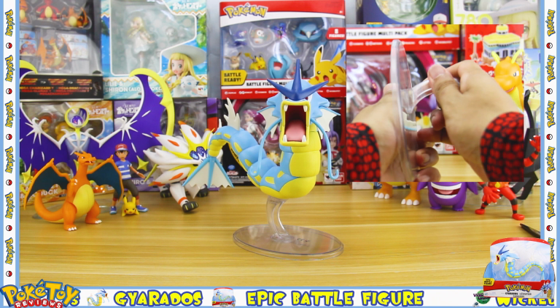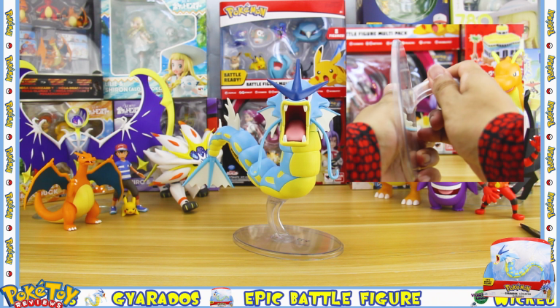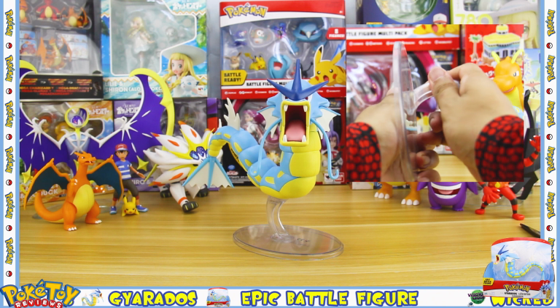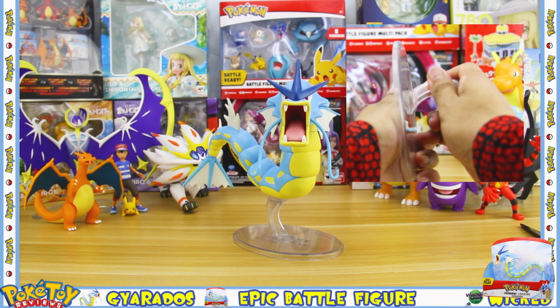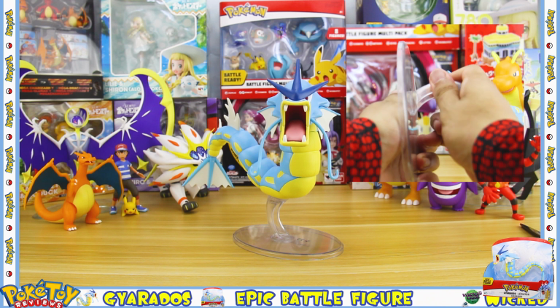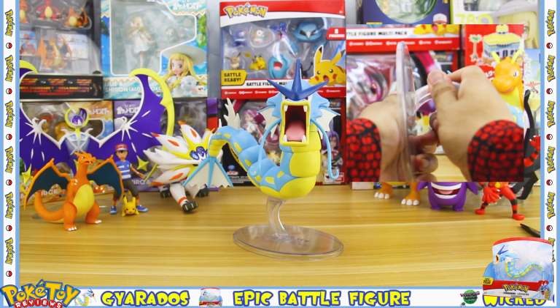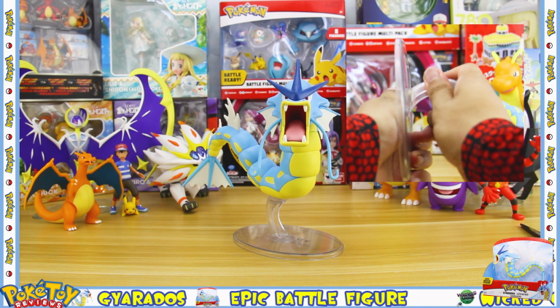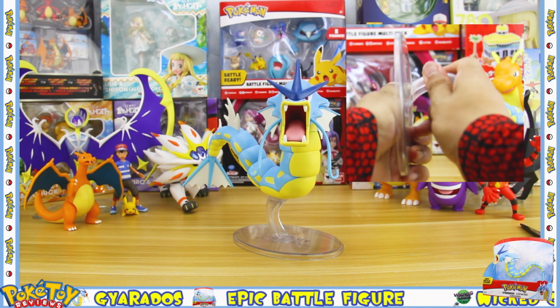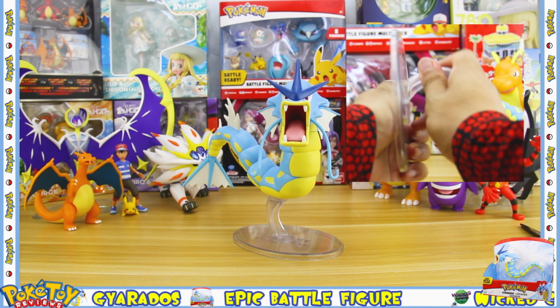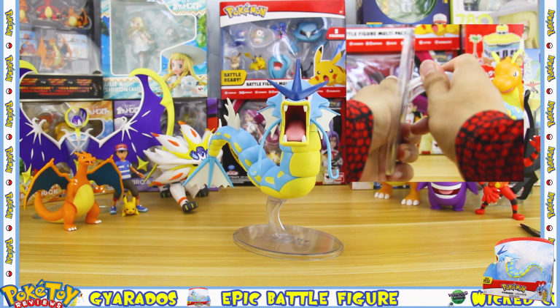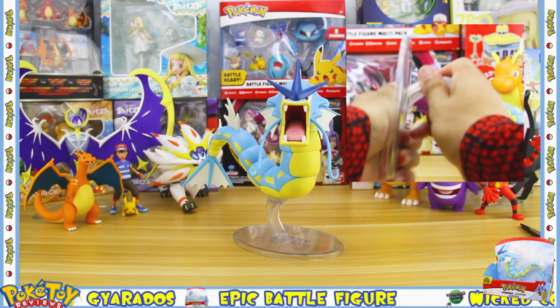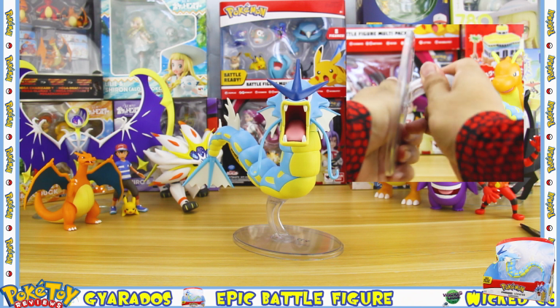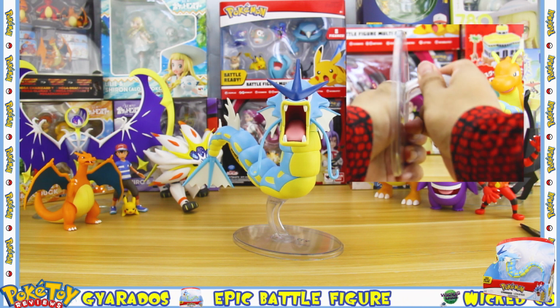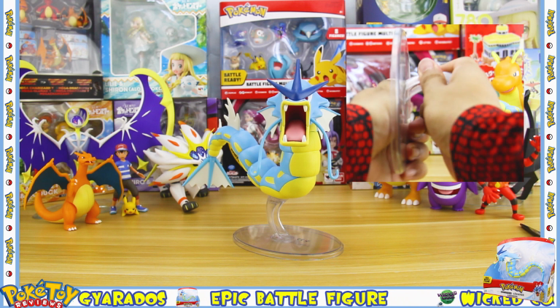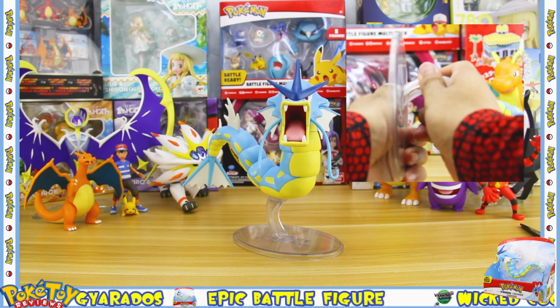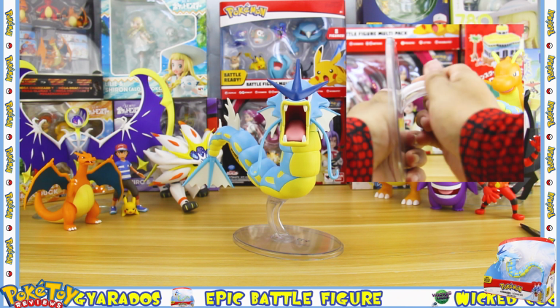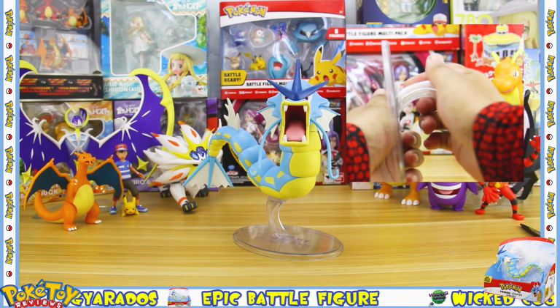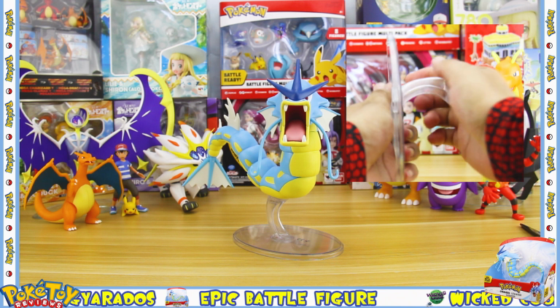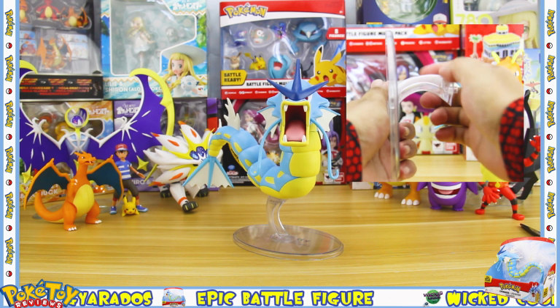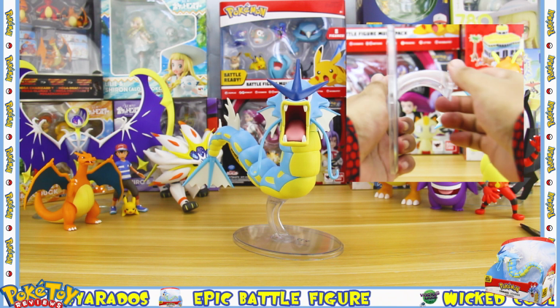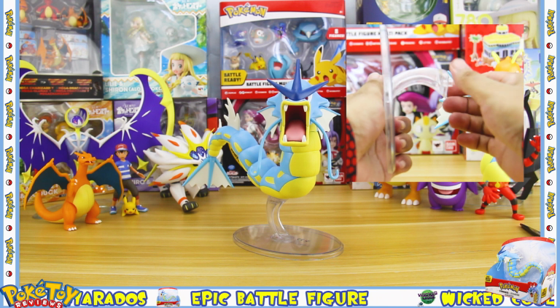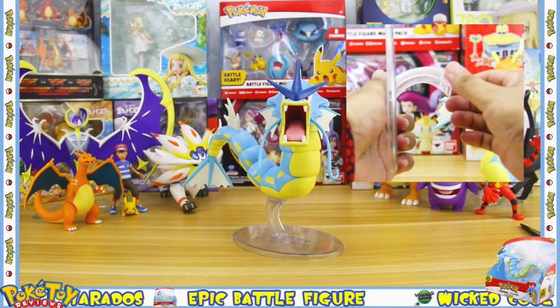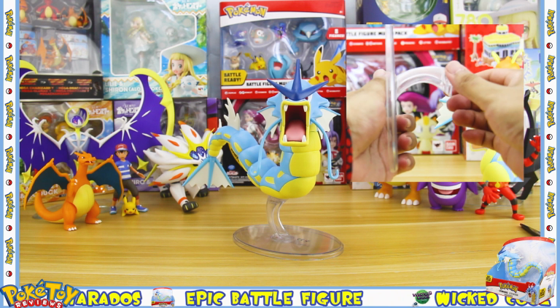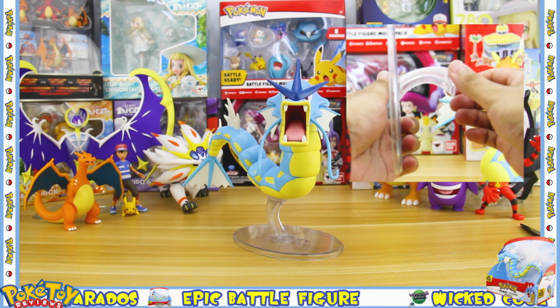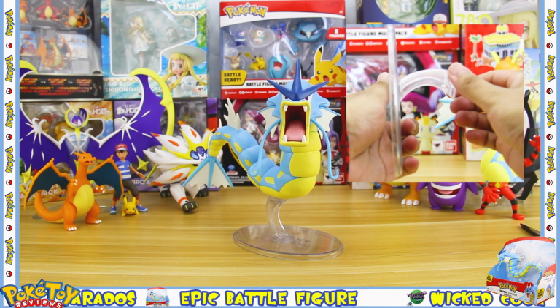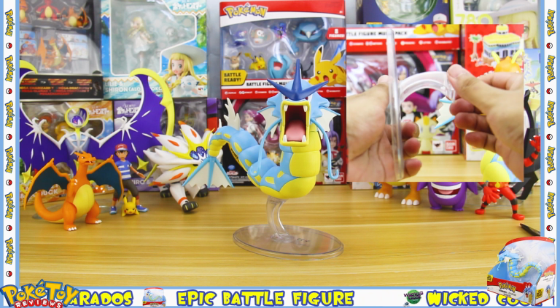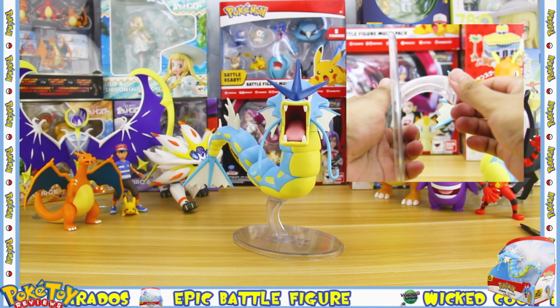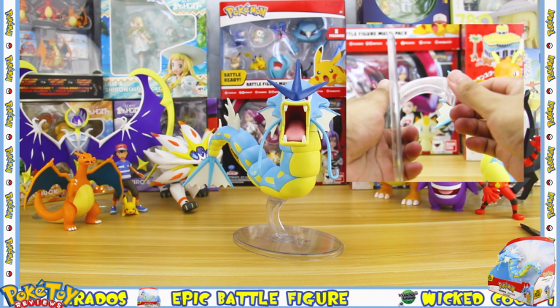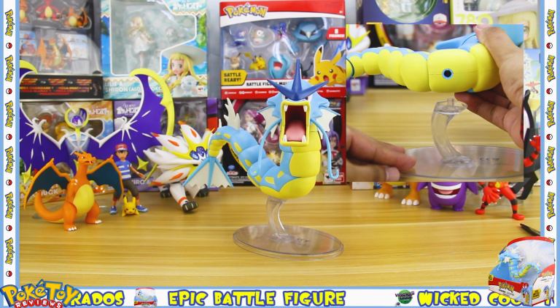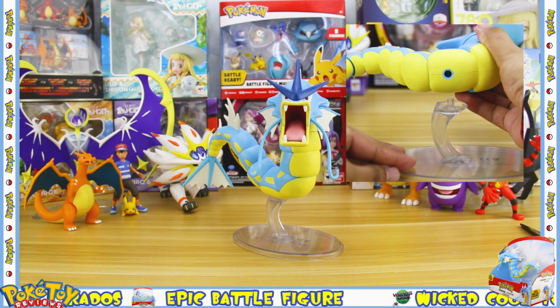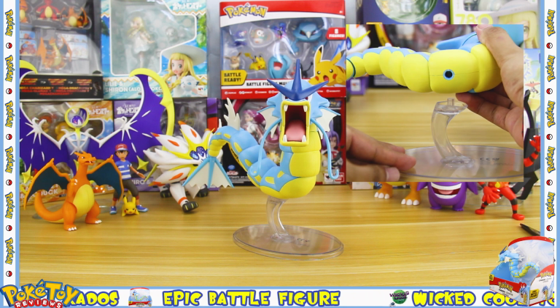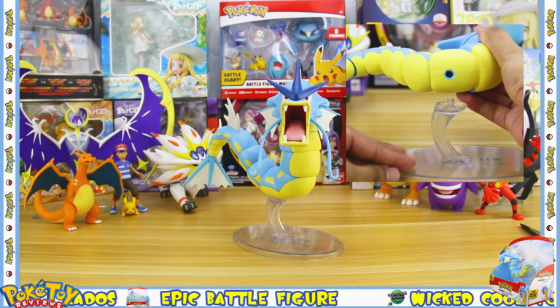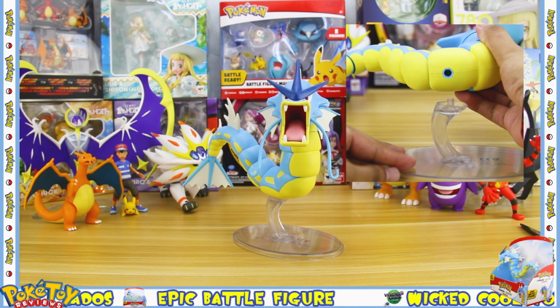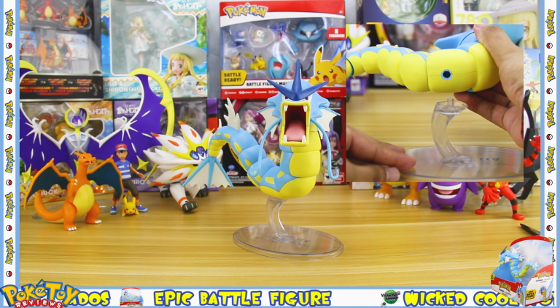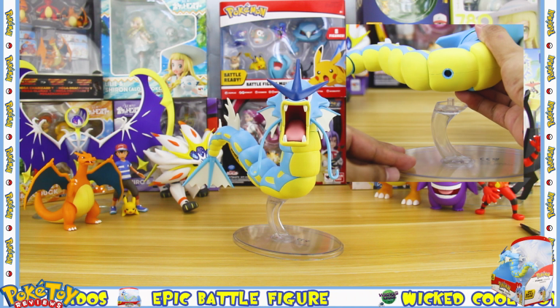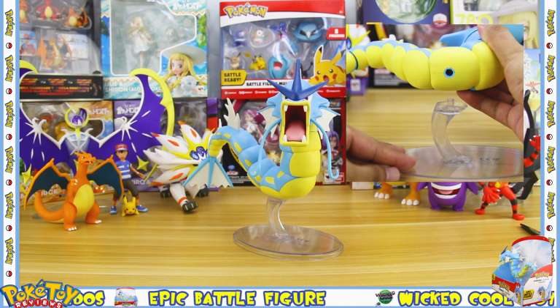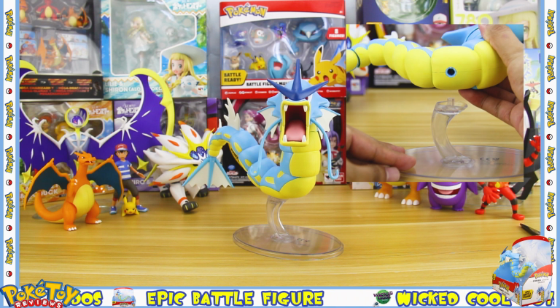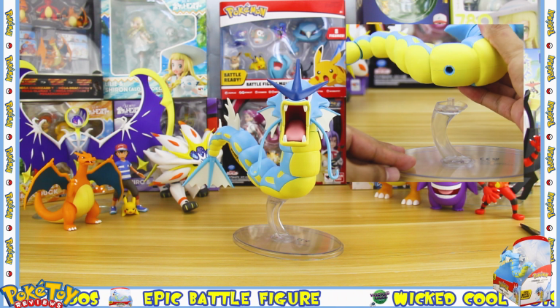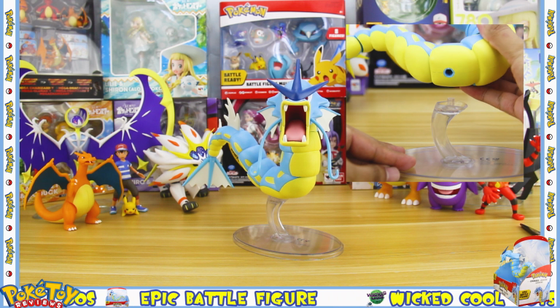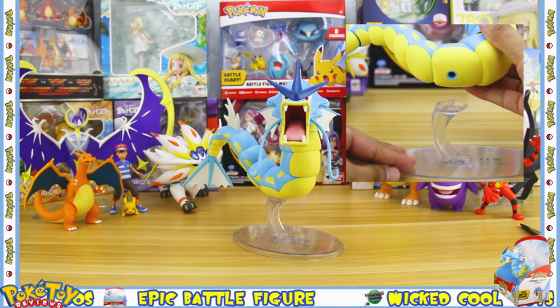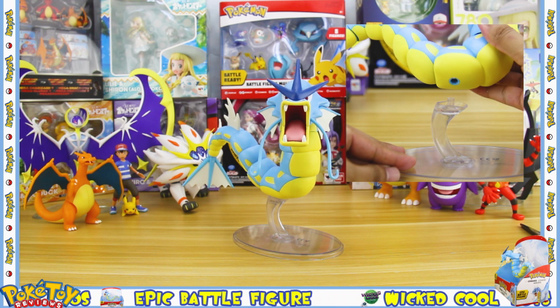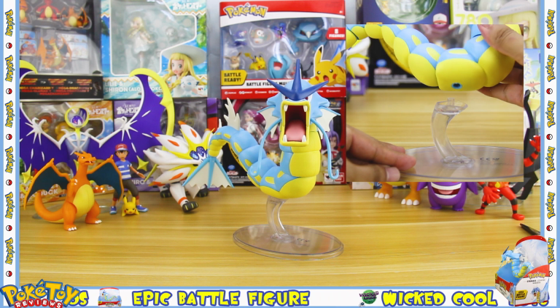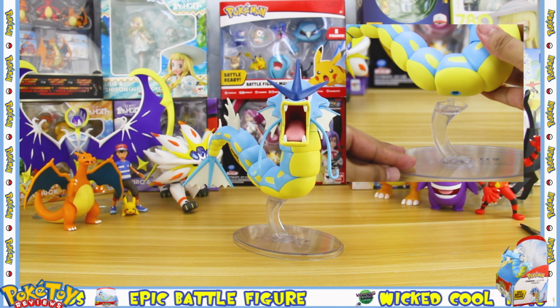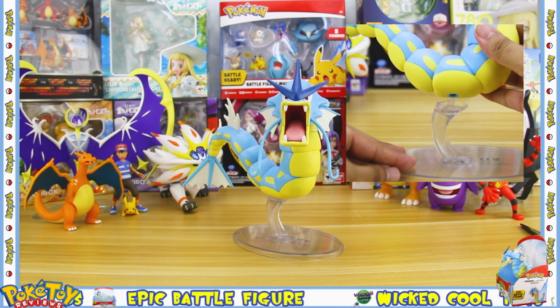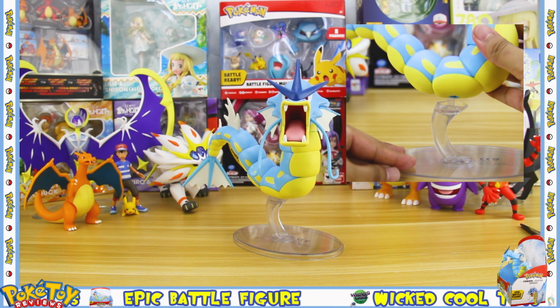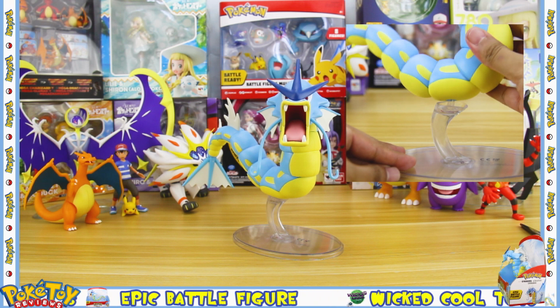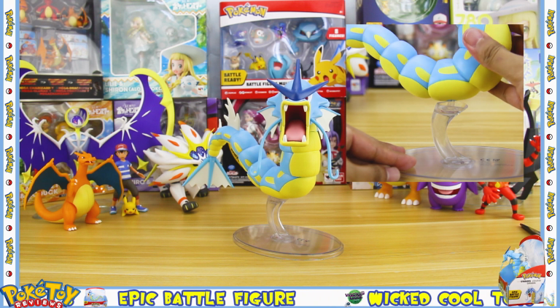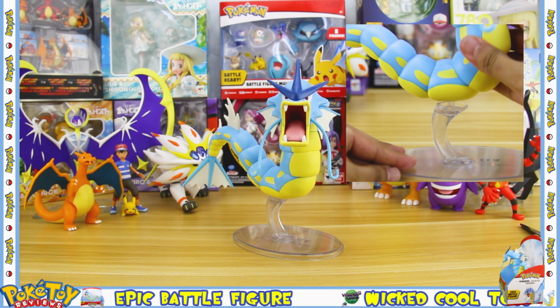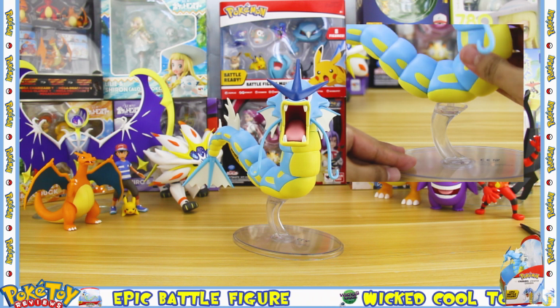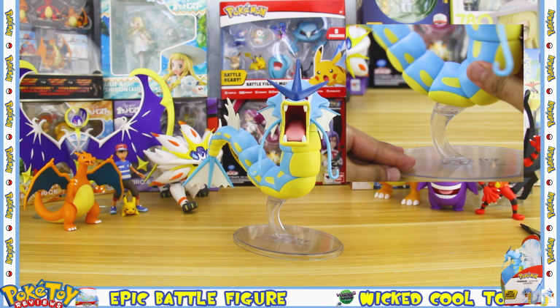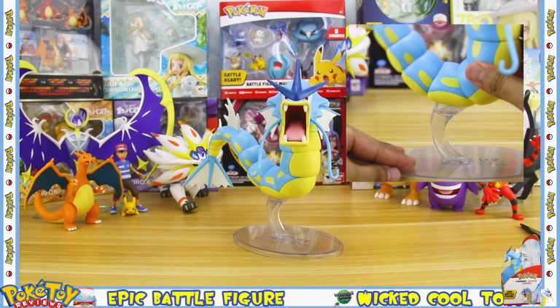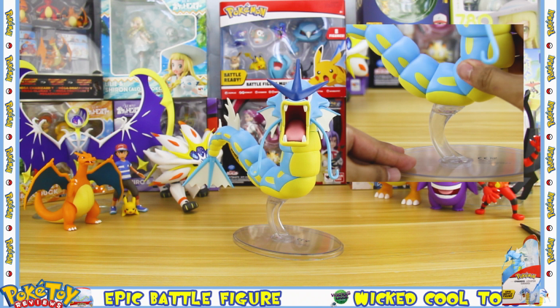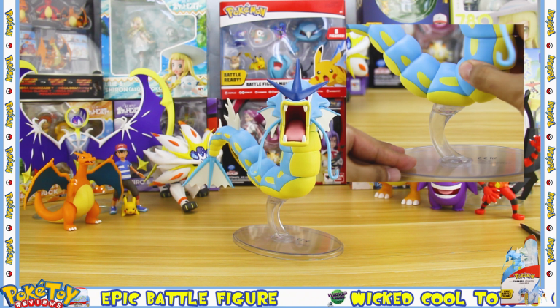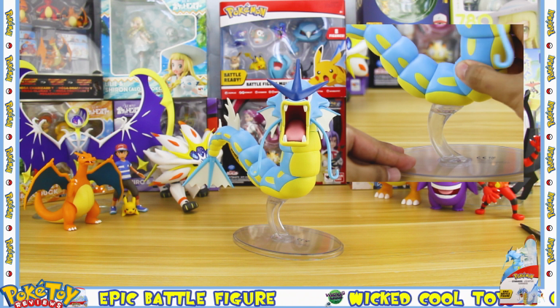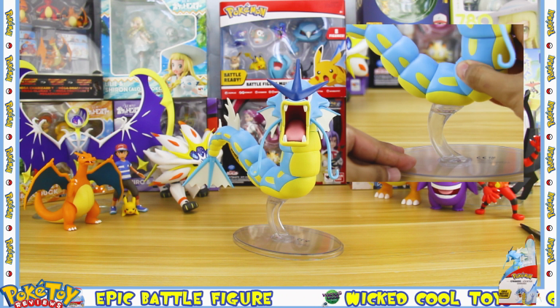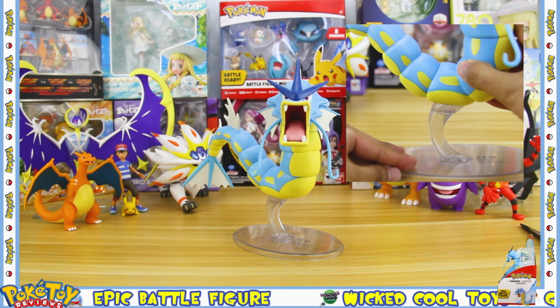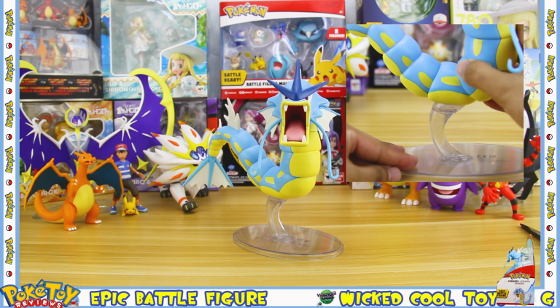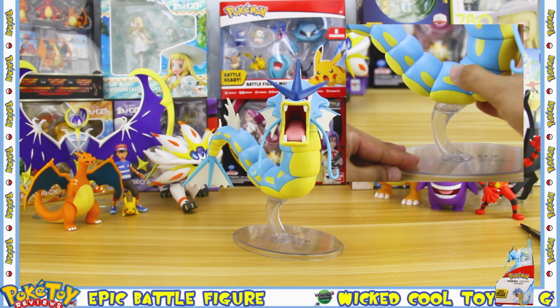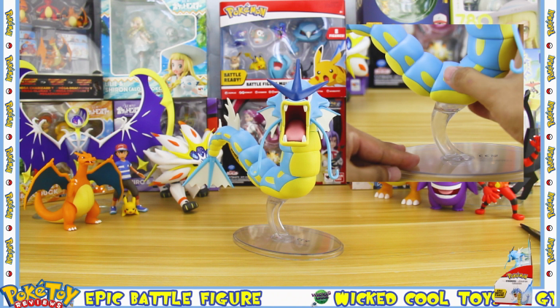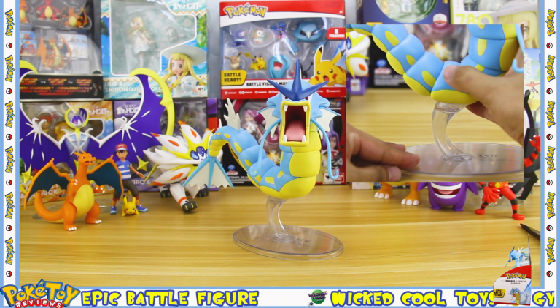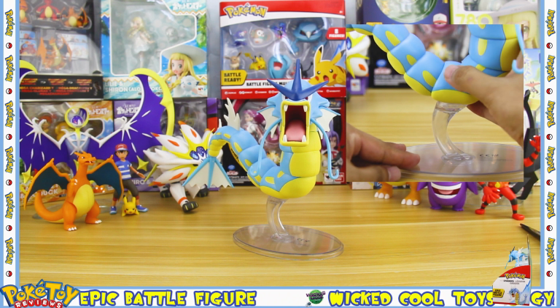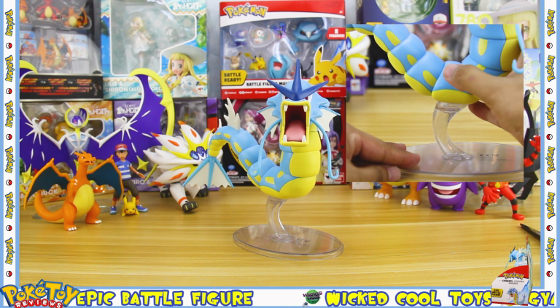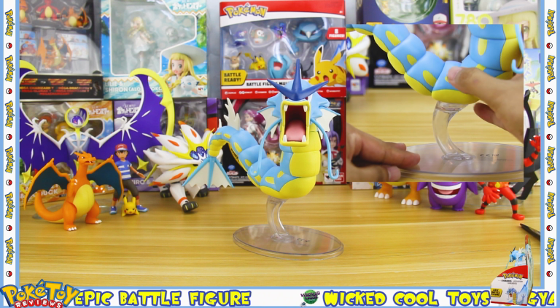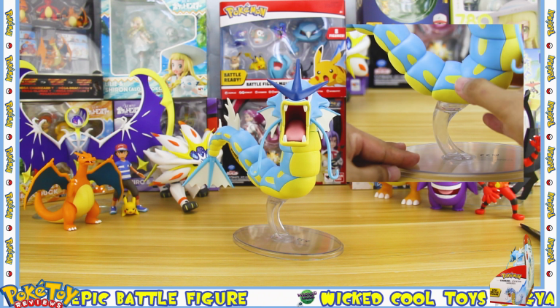Gyarados comes with a nifty little clear stand, and he has a hole underneath which attaches to the stand.